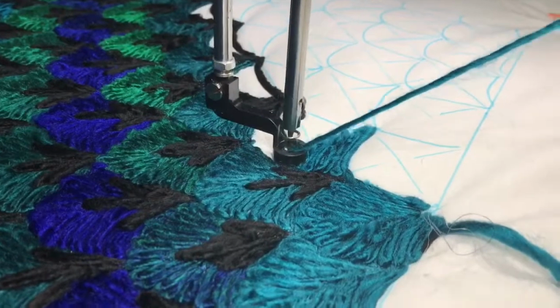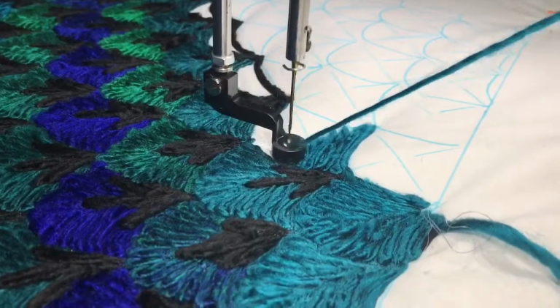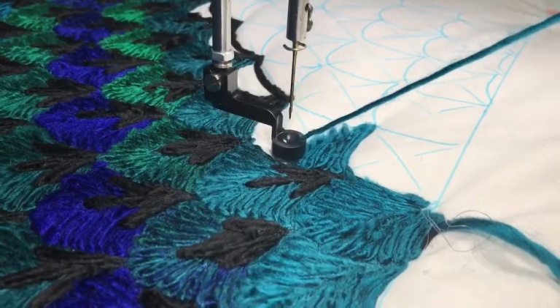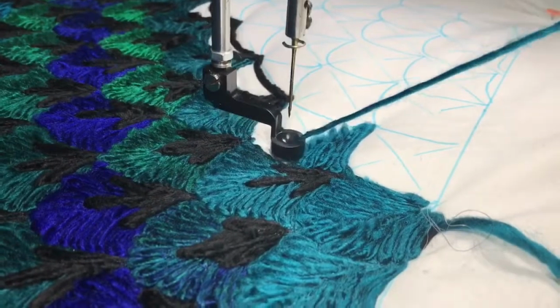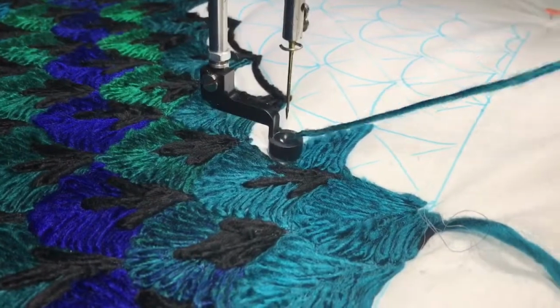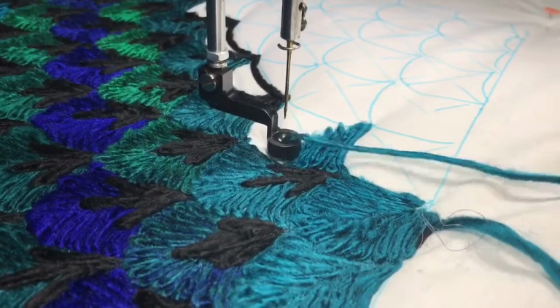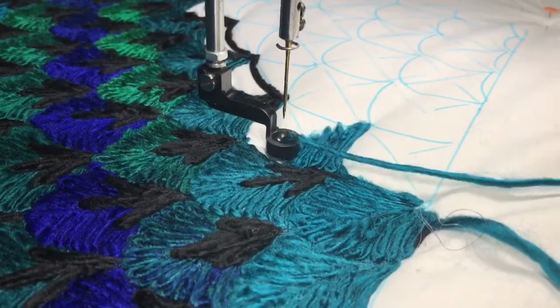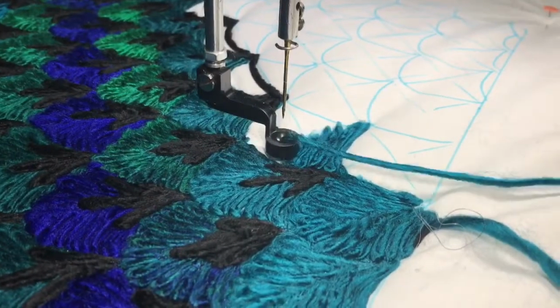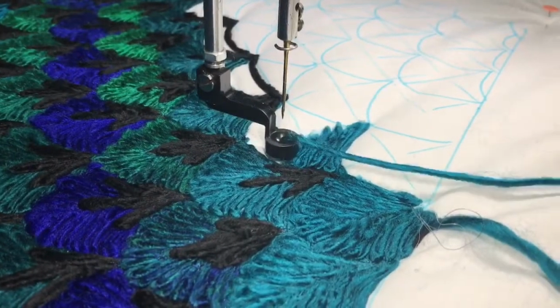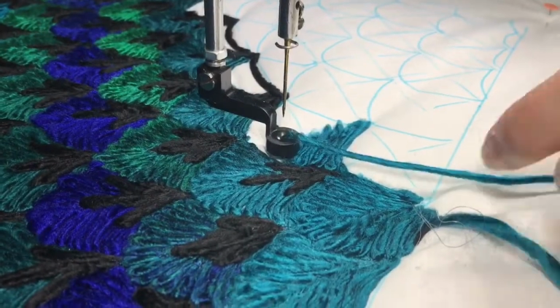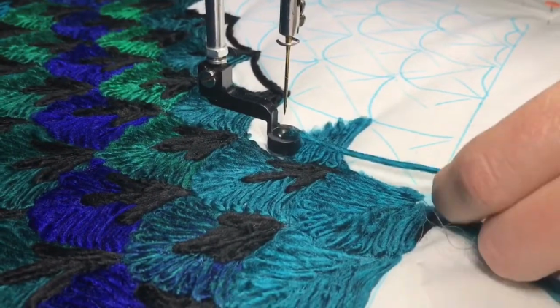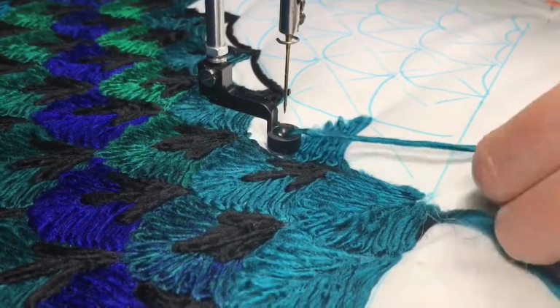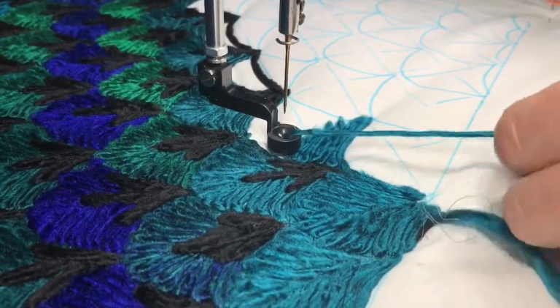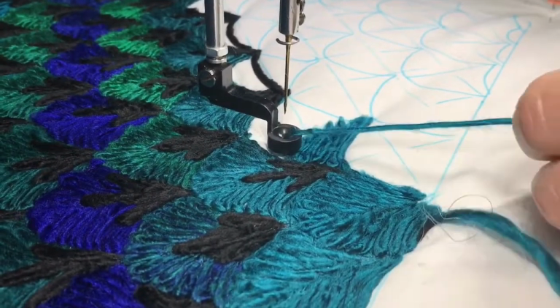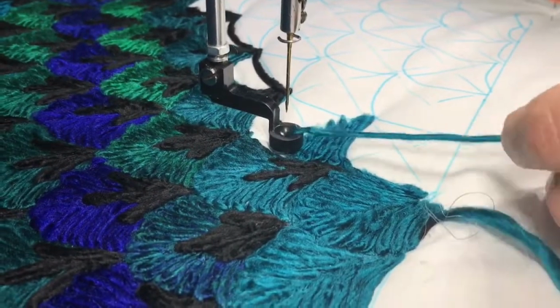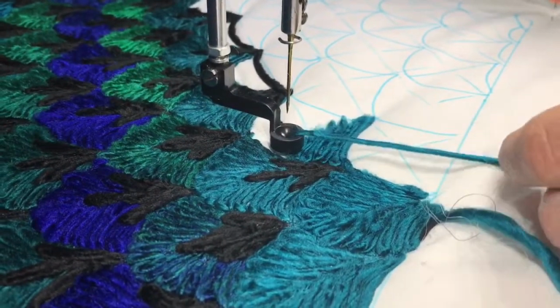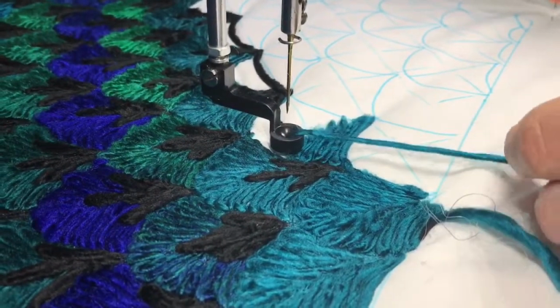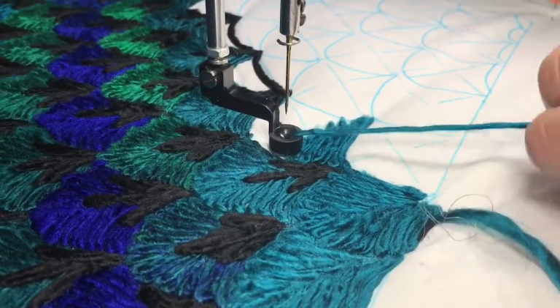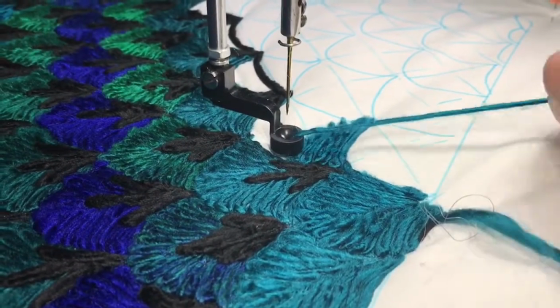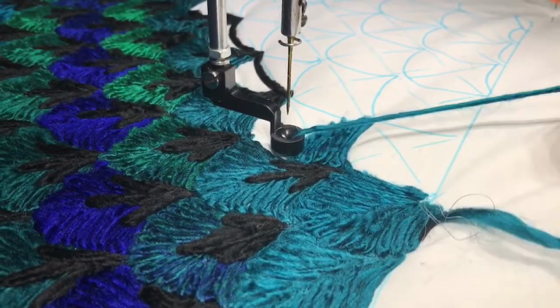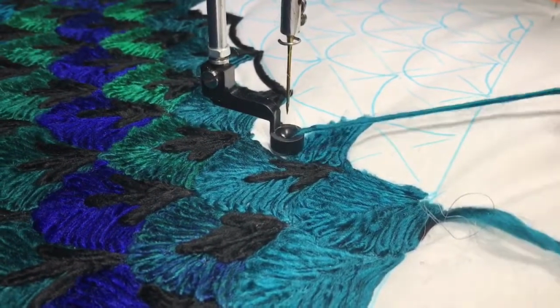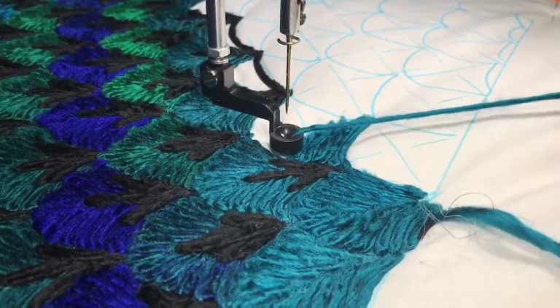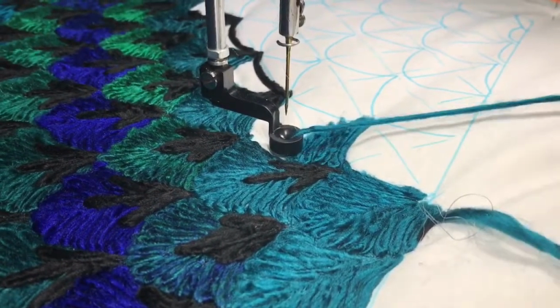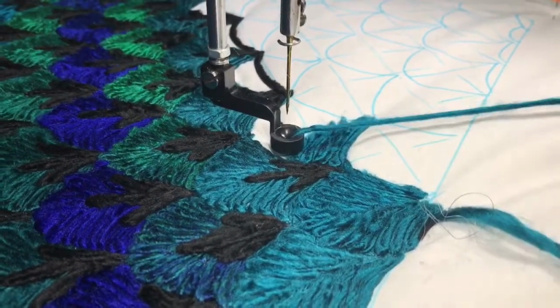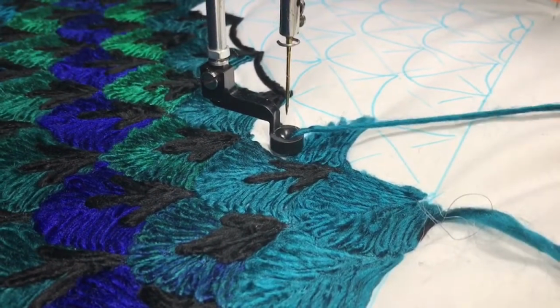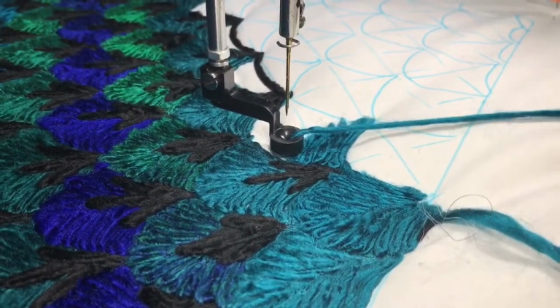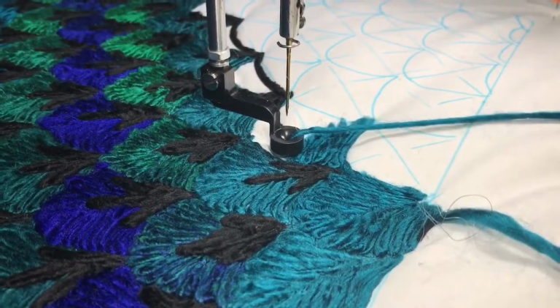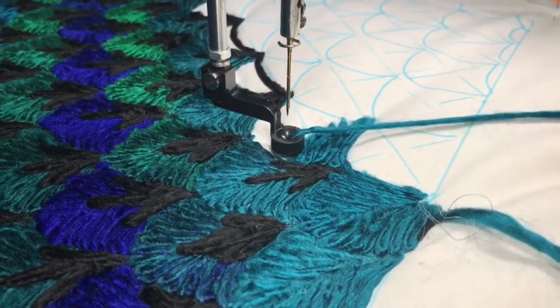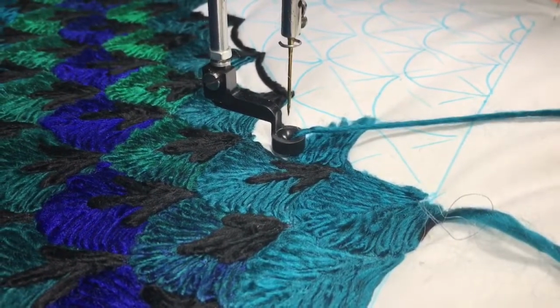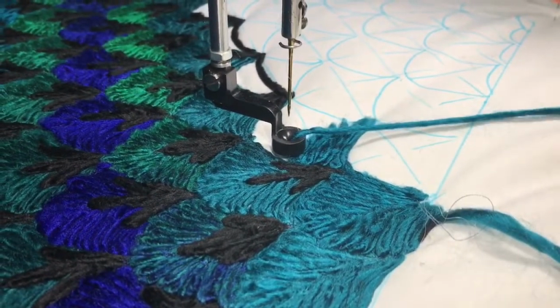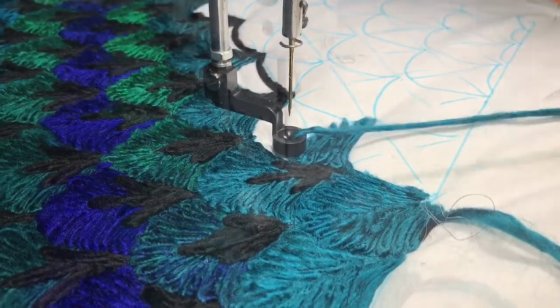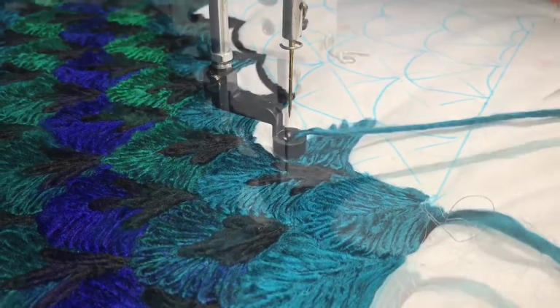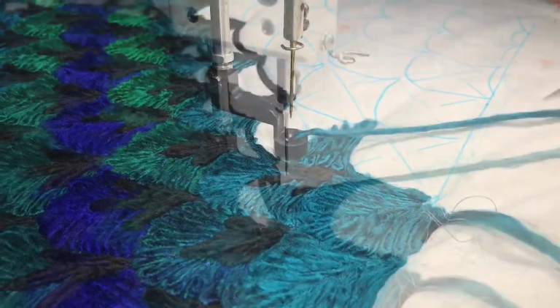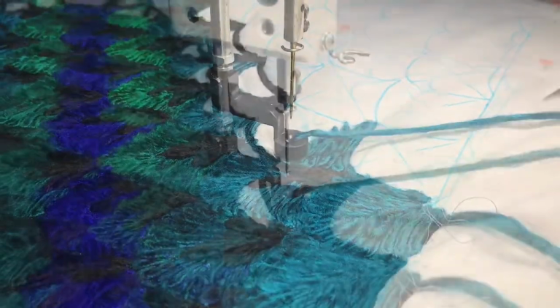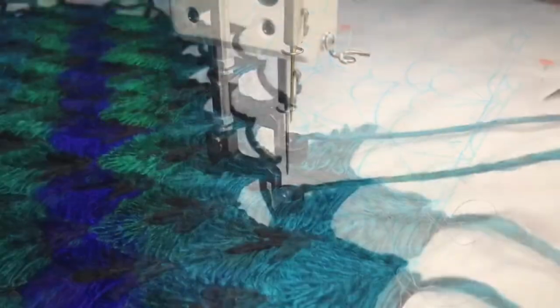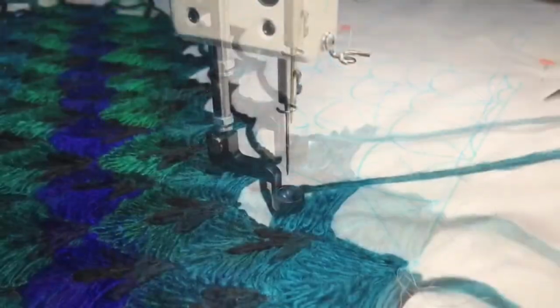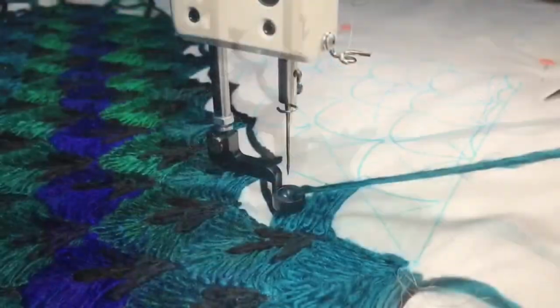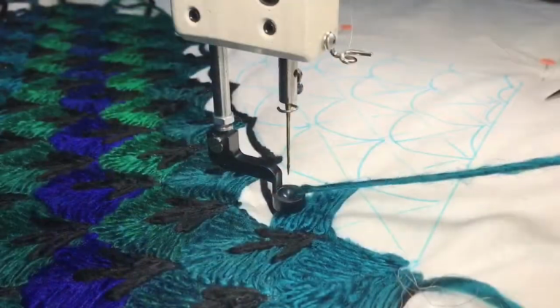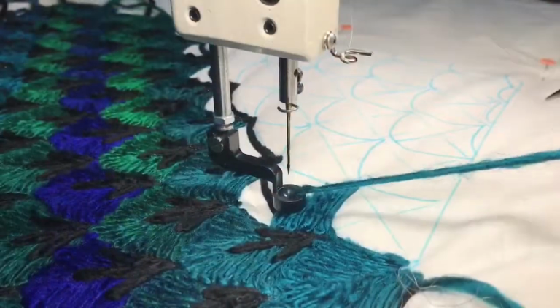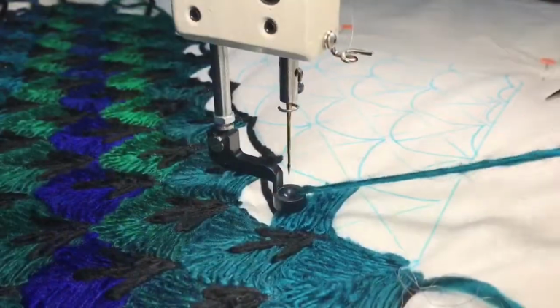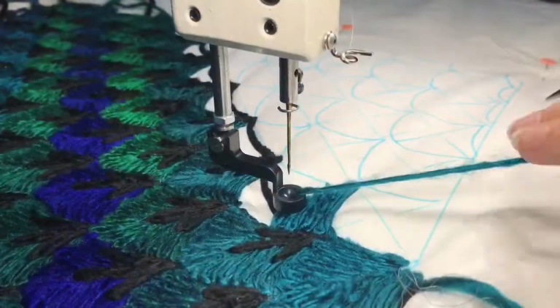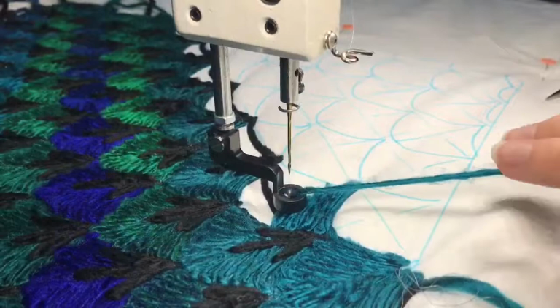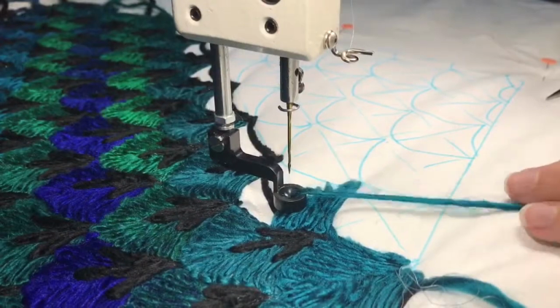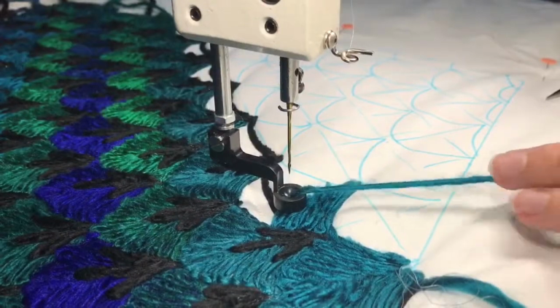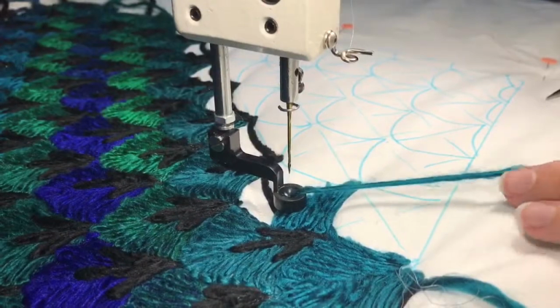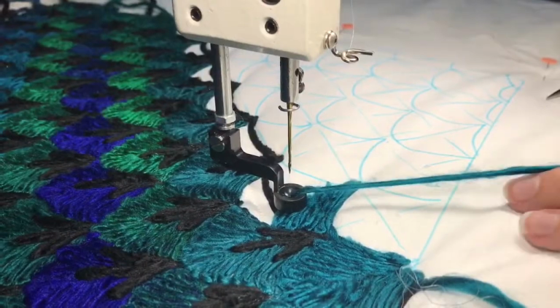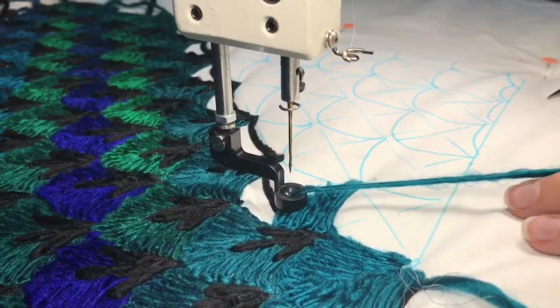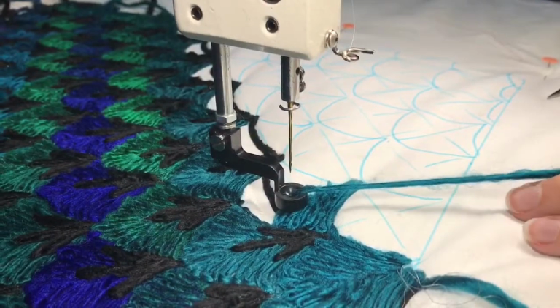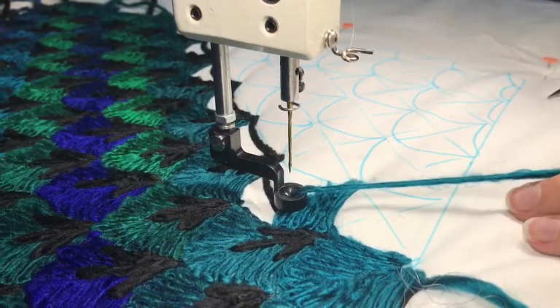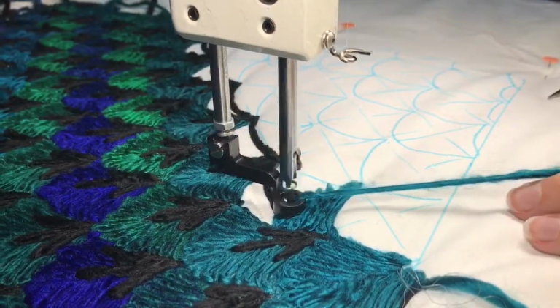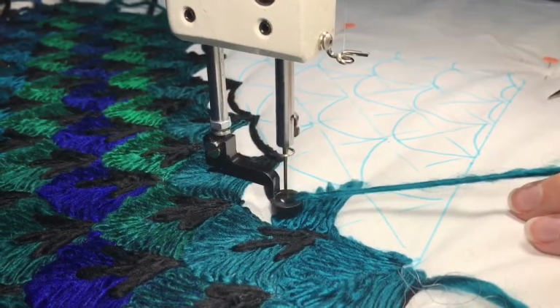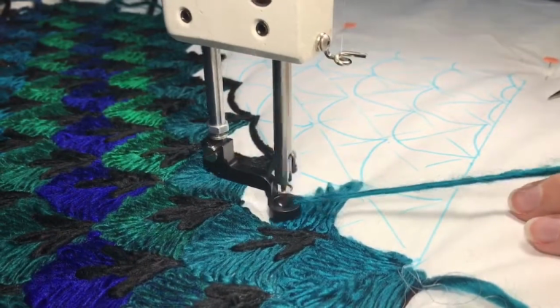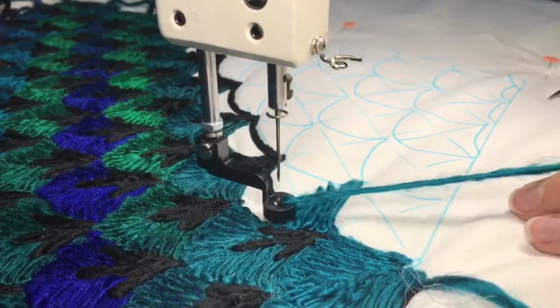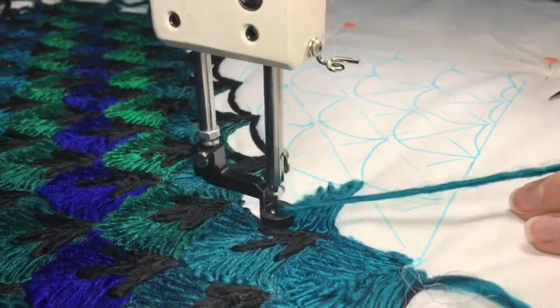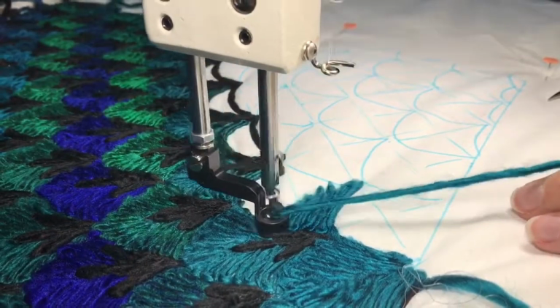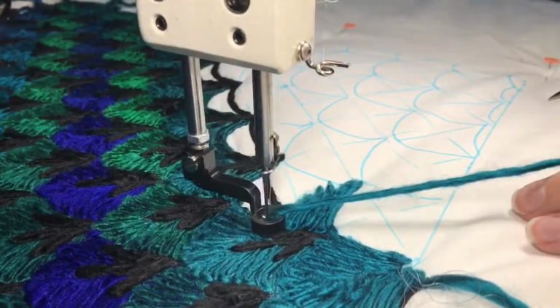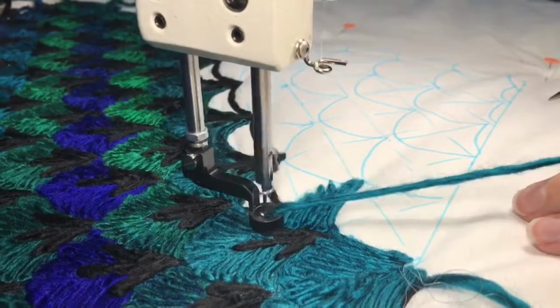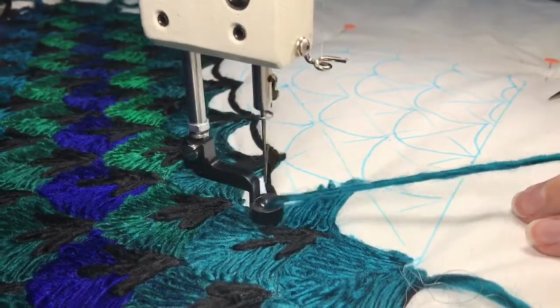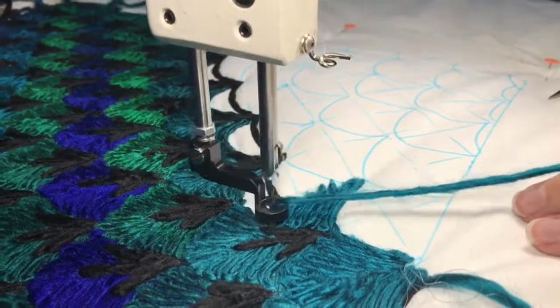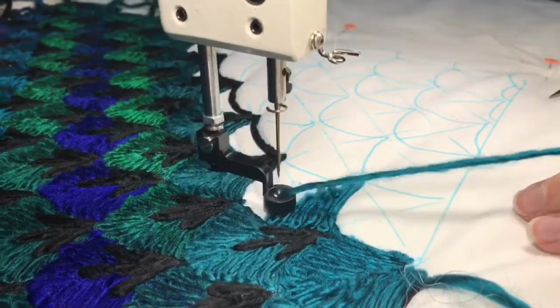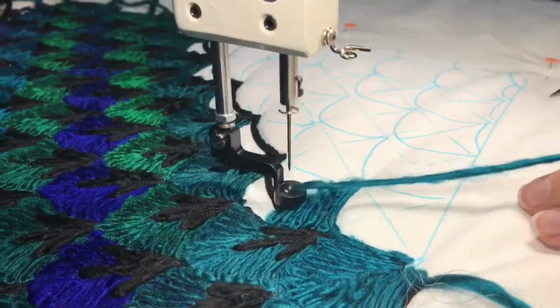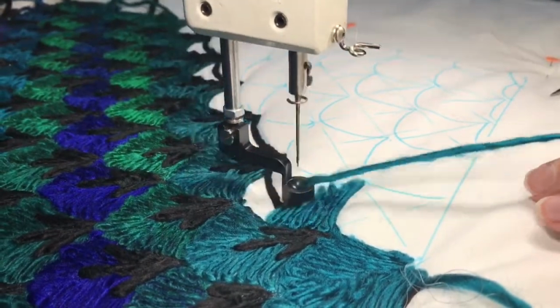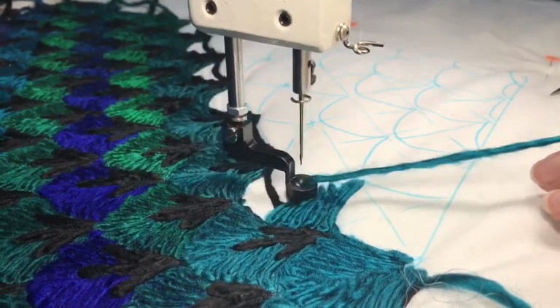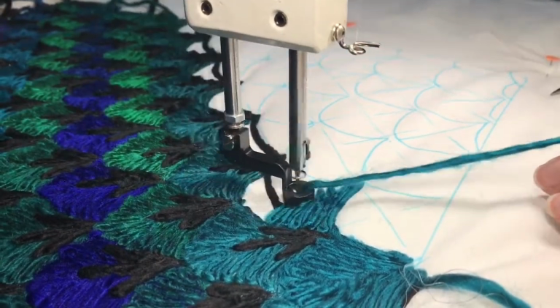It looks like I broke my bobbin thread. I'm going to go ahead and repair that. I'm all fixed here, so let's keep going on this row.